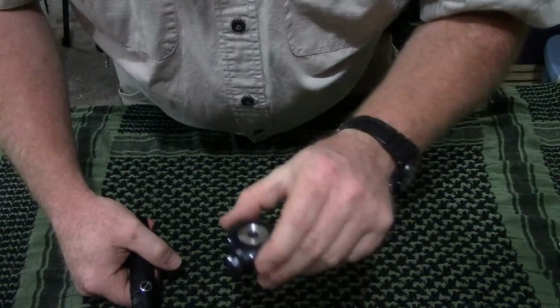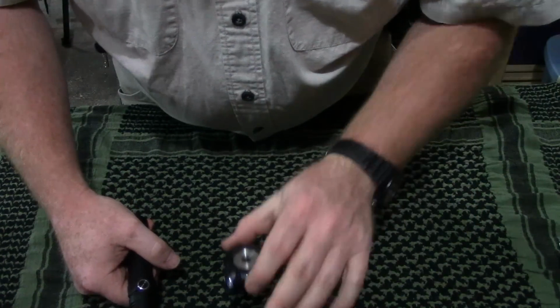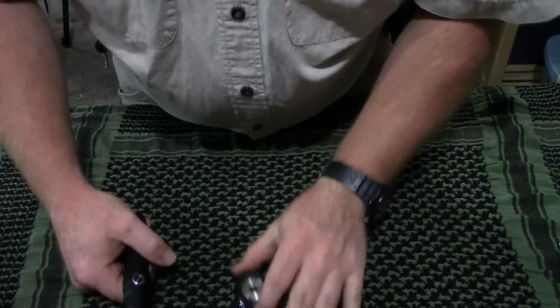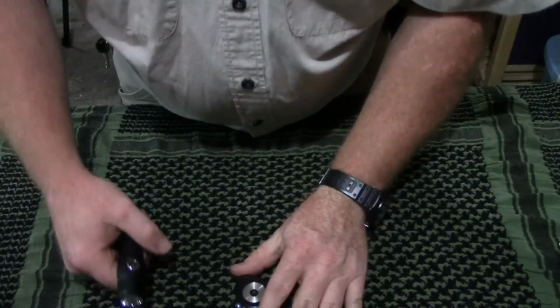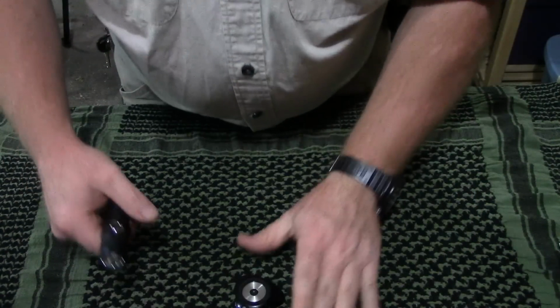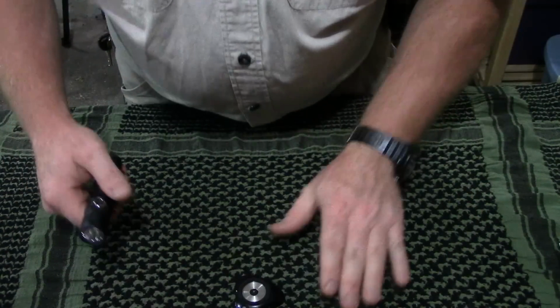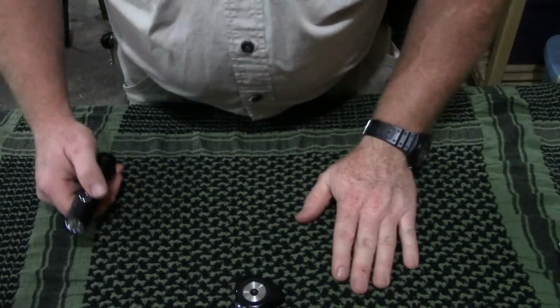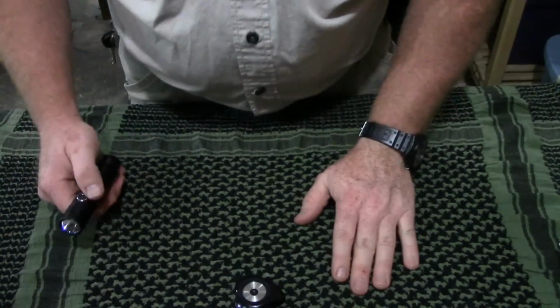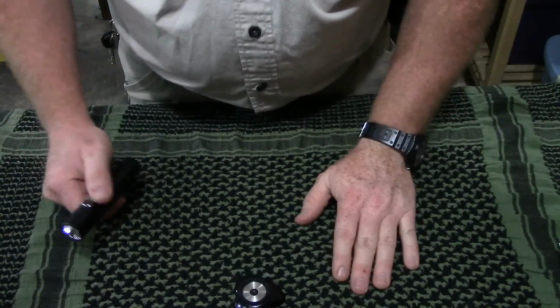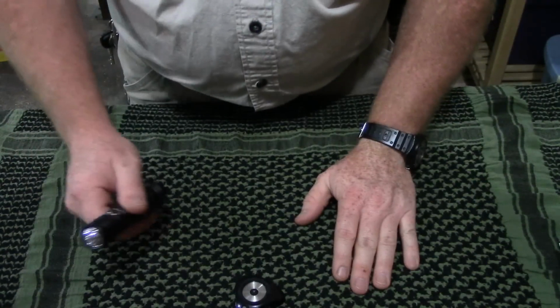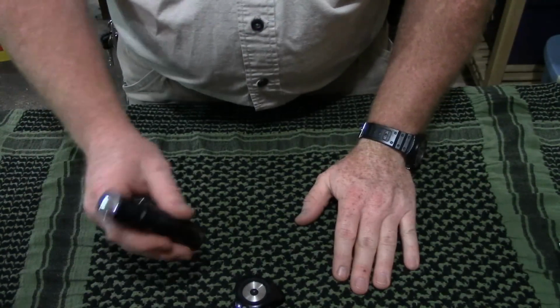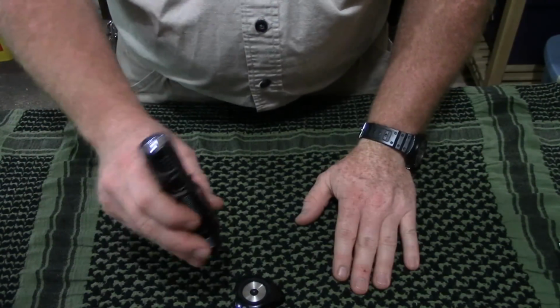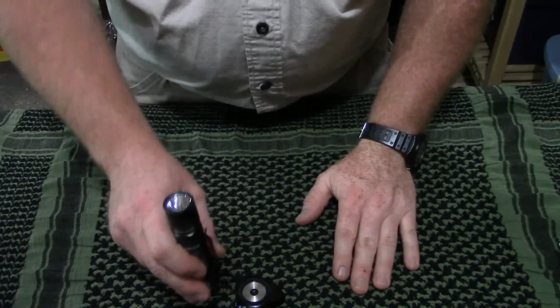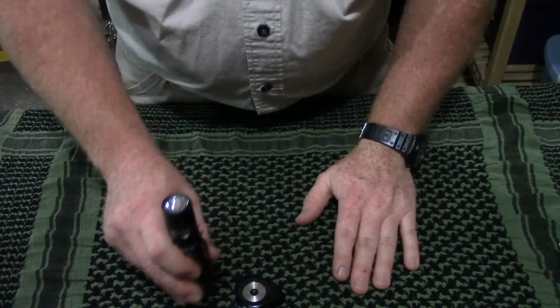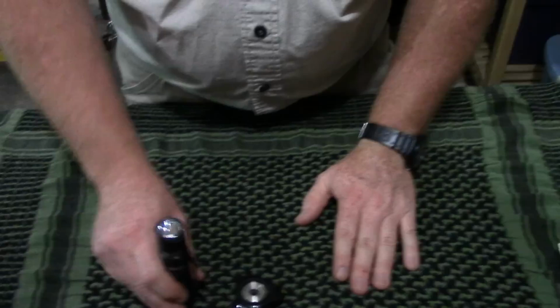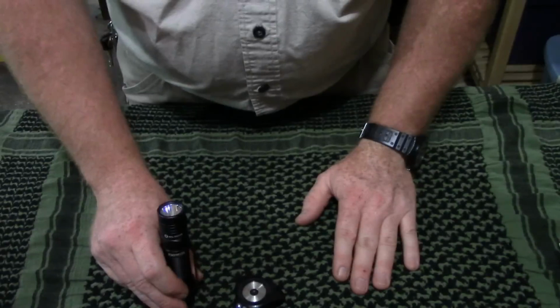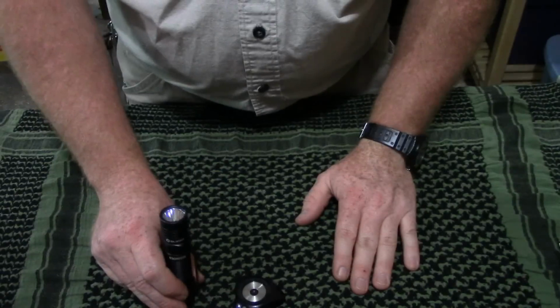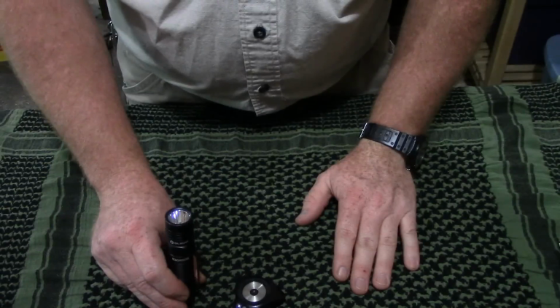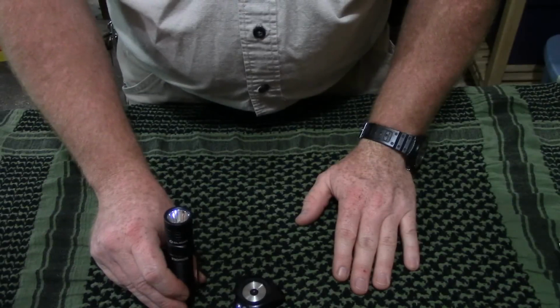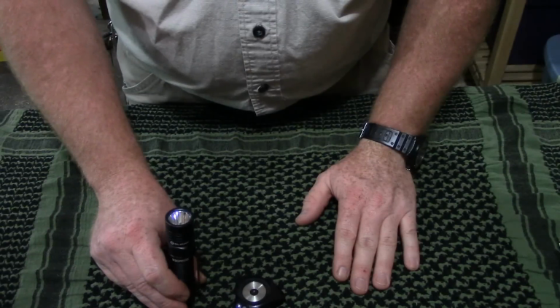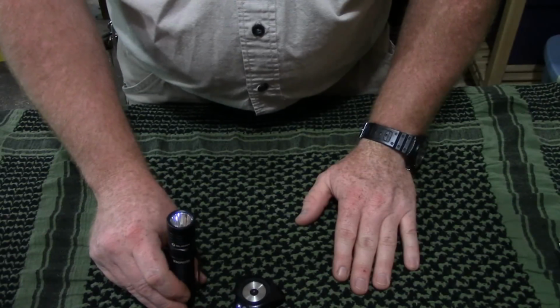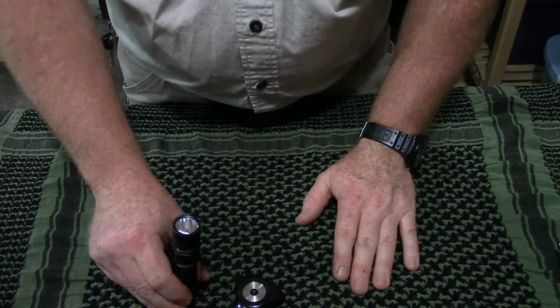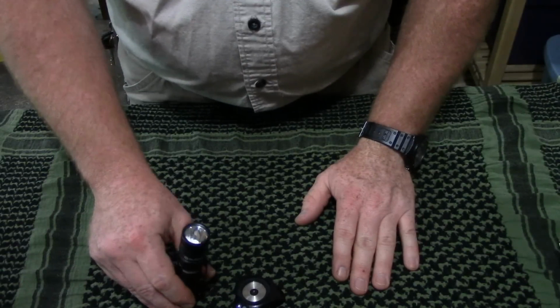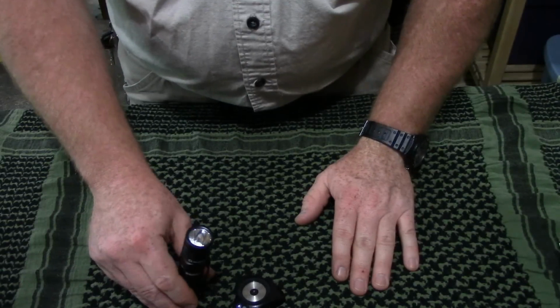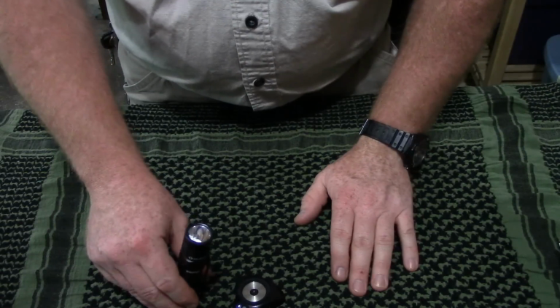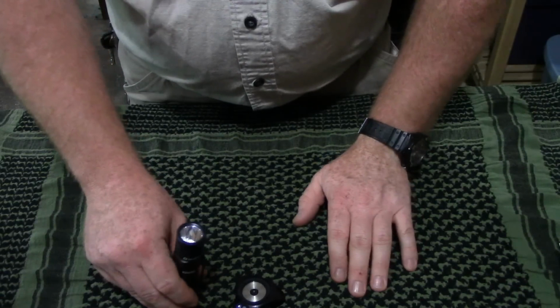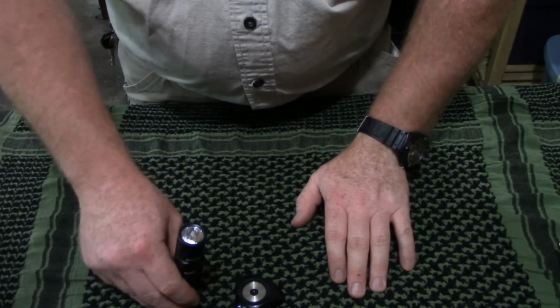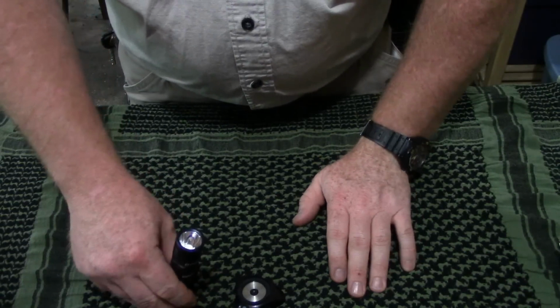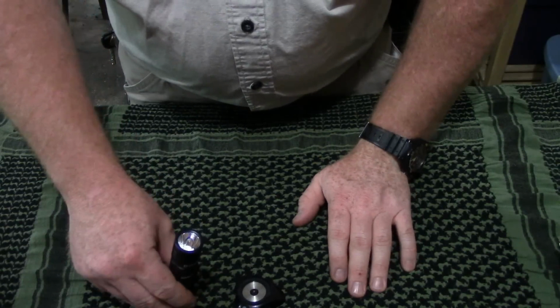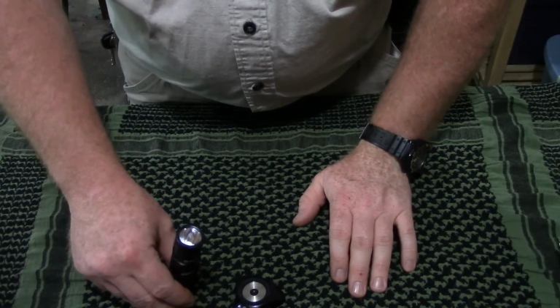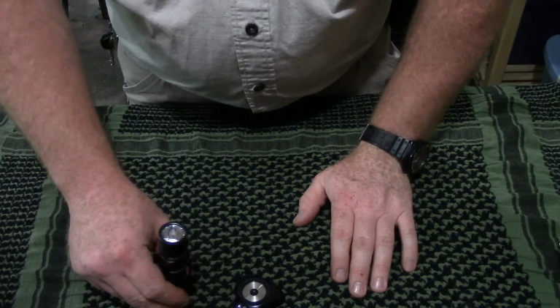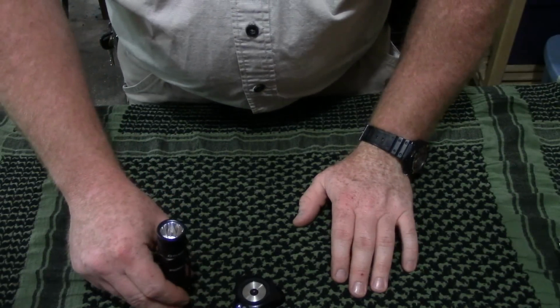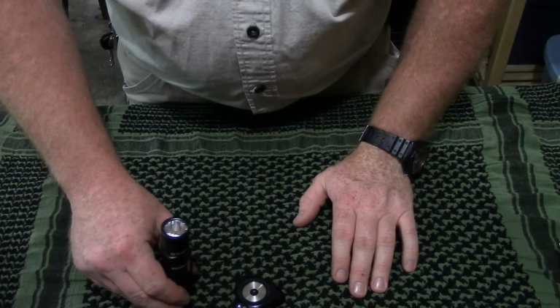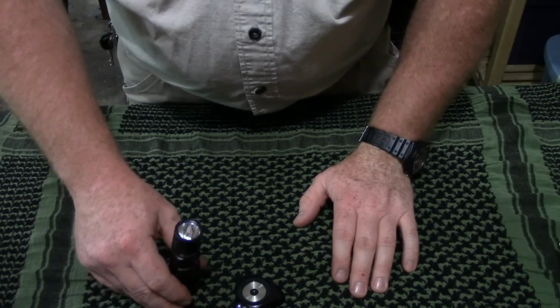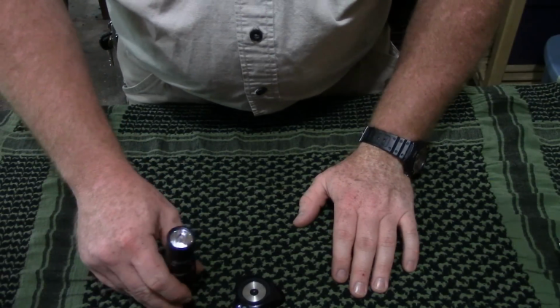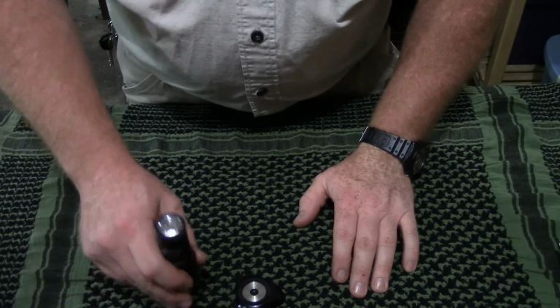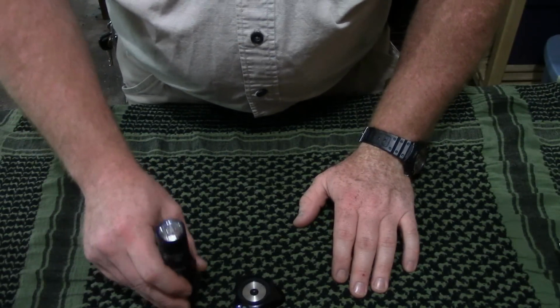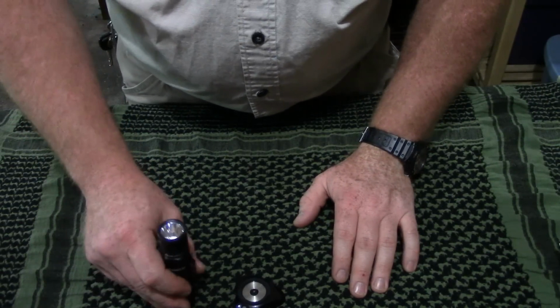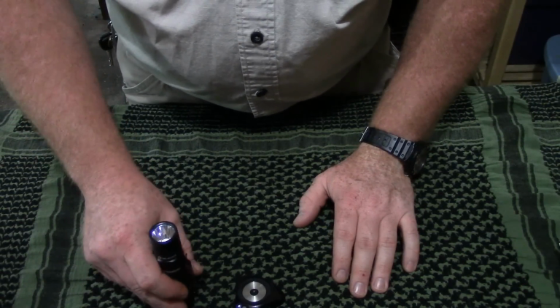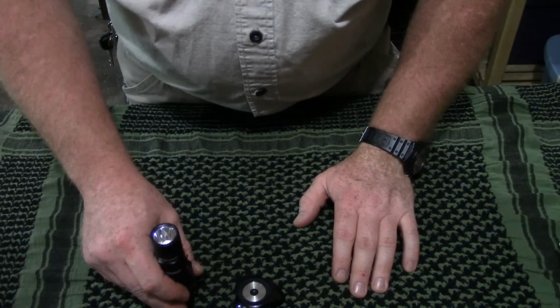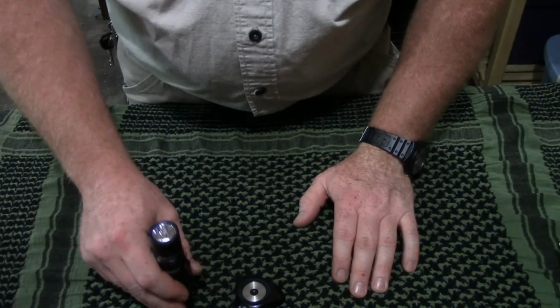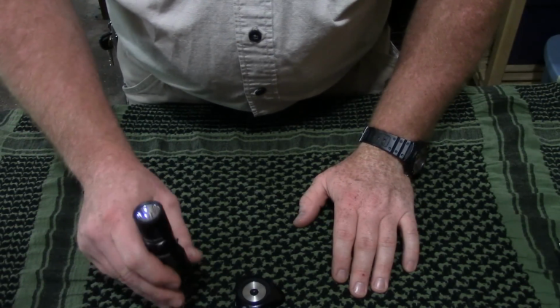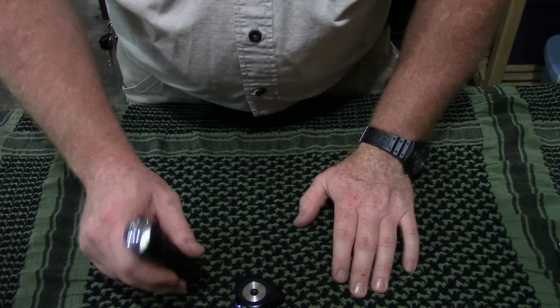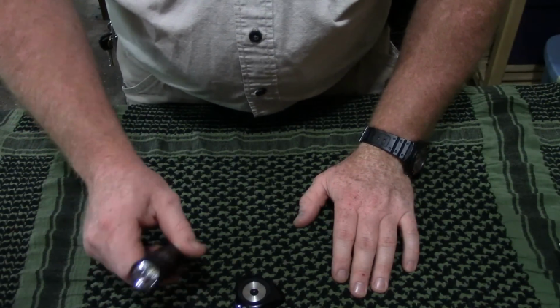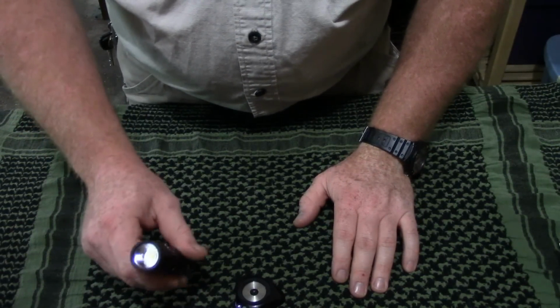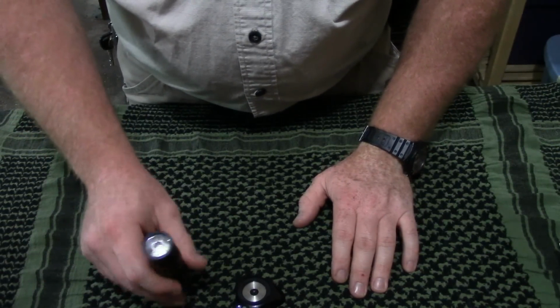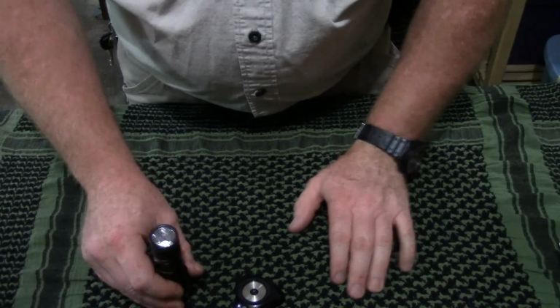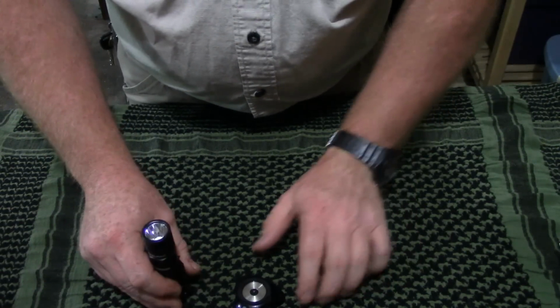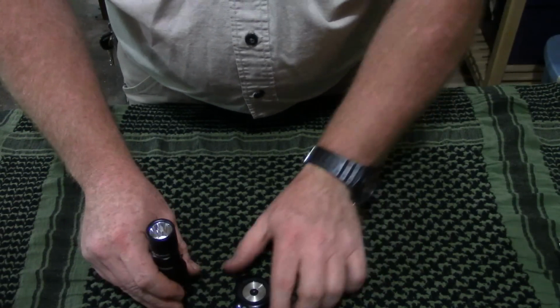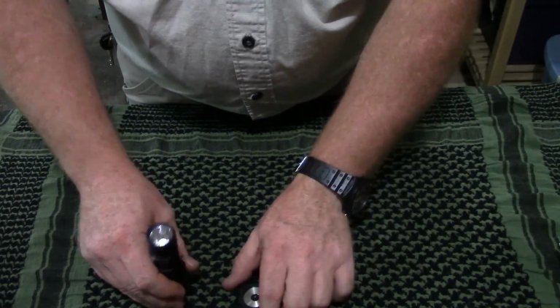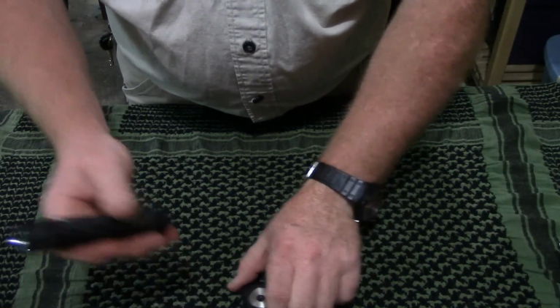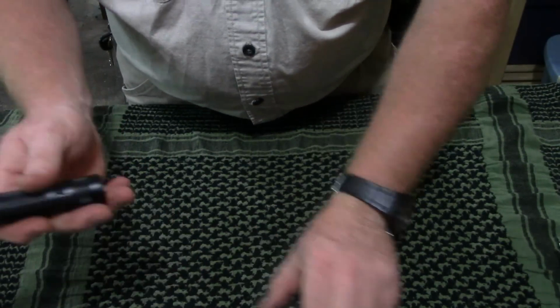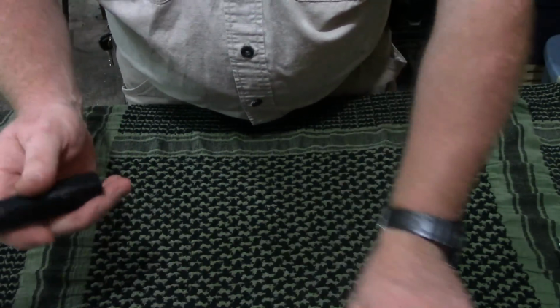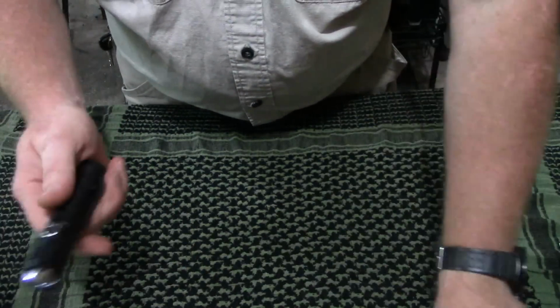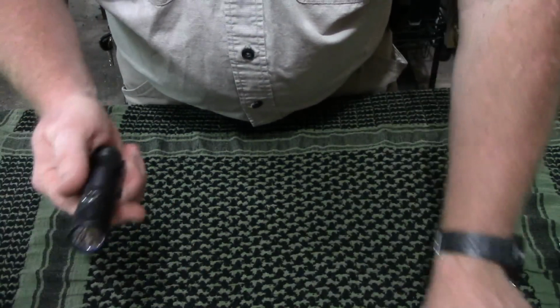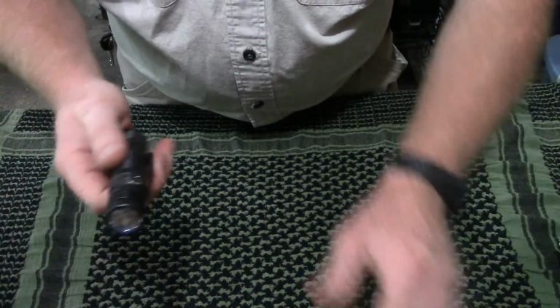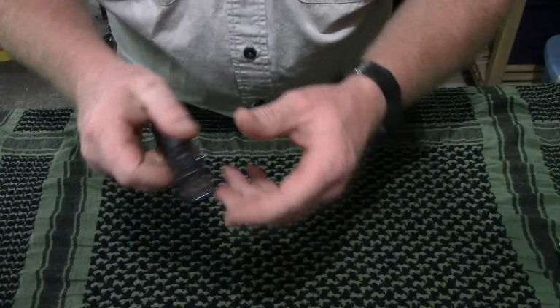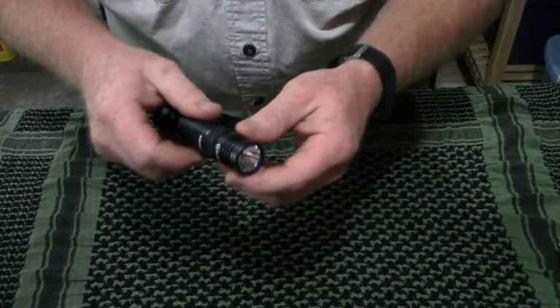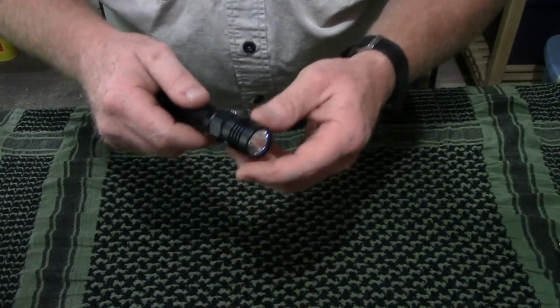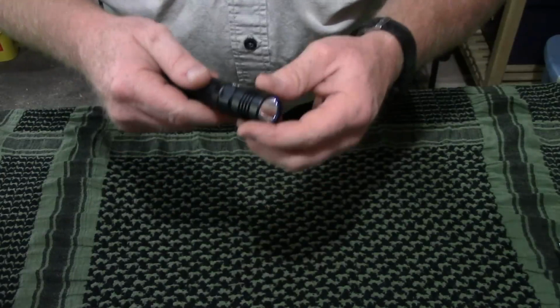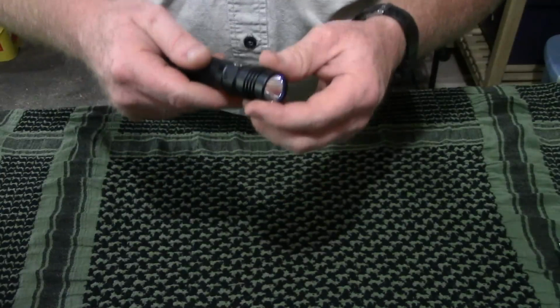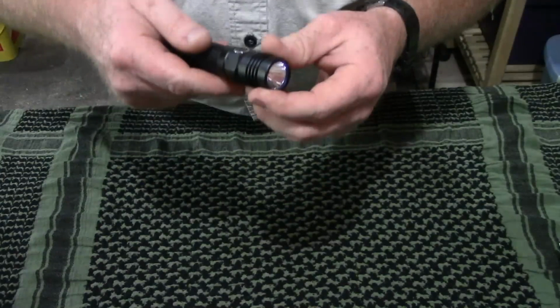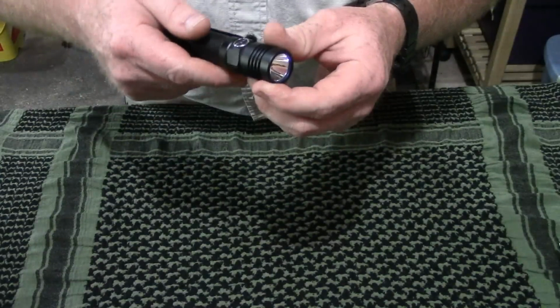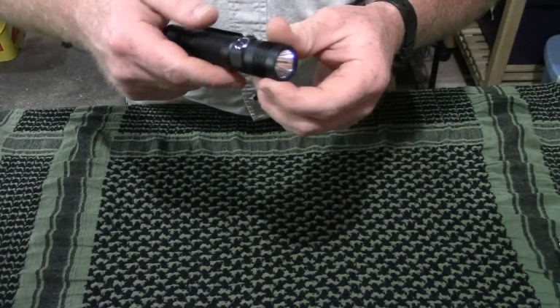Basically this can sit here on your desk — just pop the thing down. Get up in the morning, grab your keys, grab your flashlight, put it in your pocket and go. Ready to go.